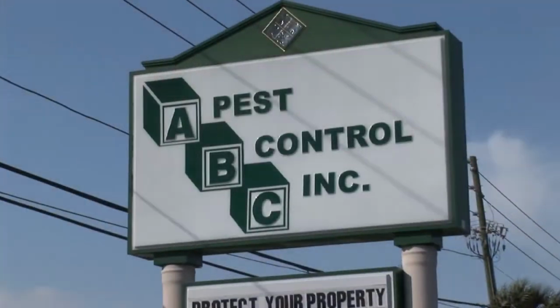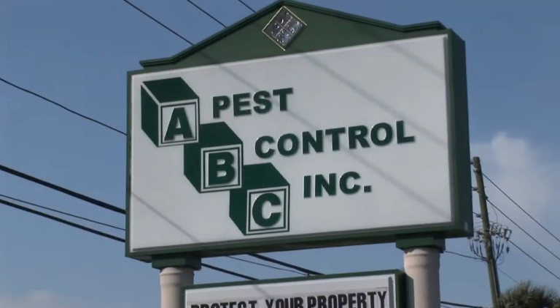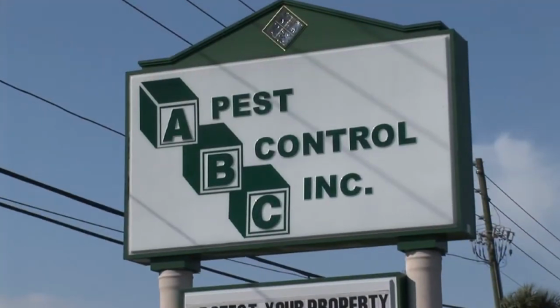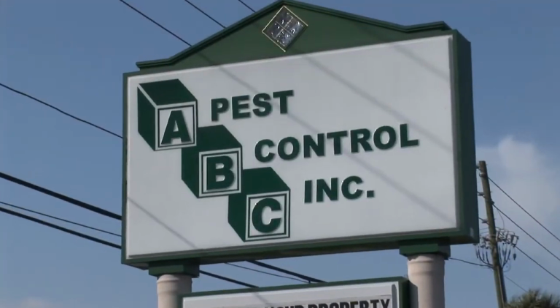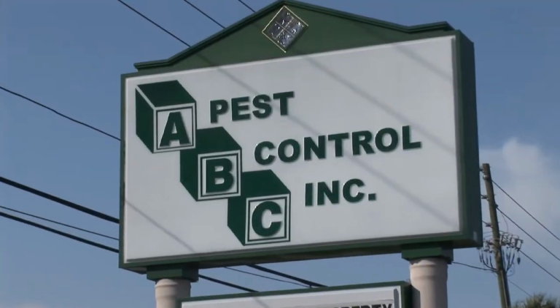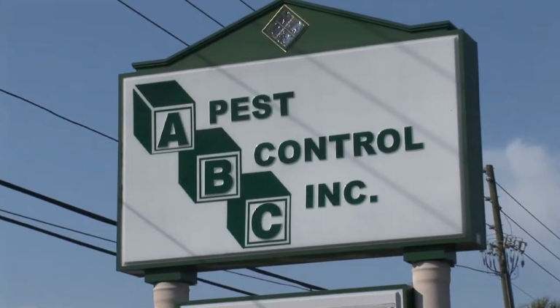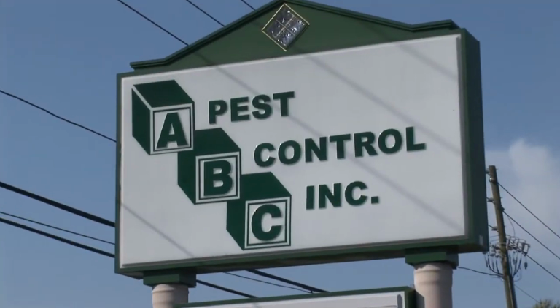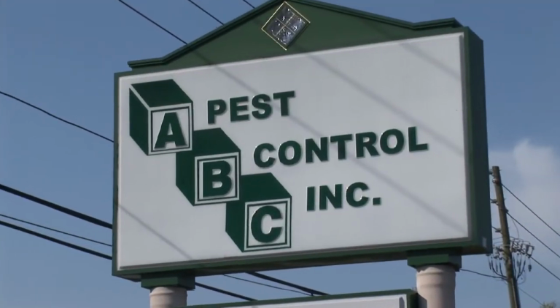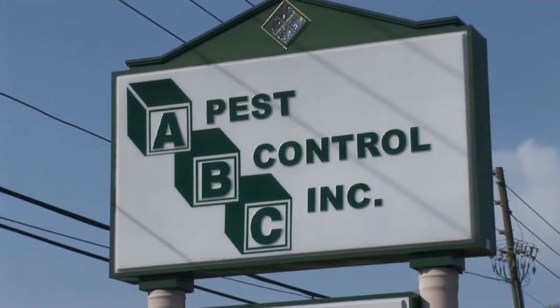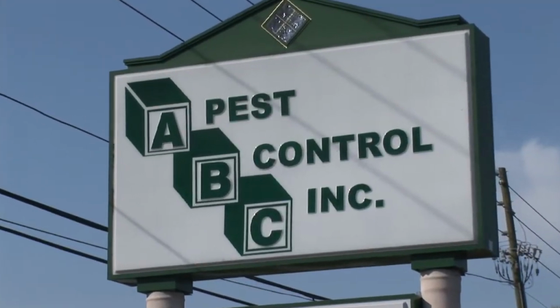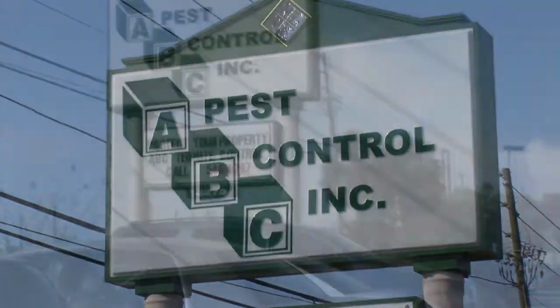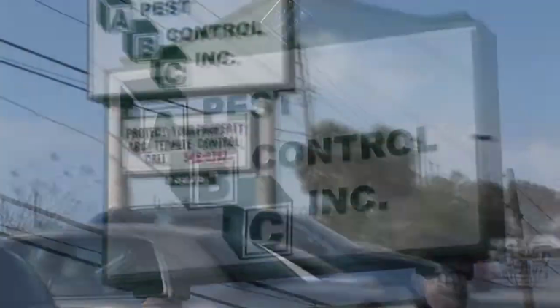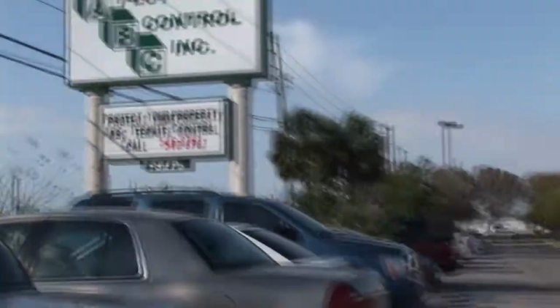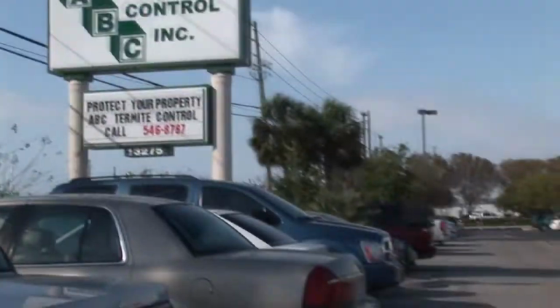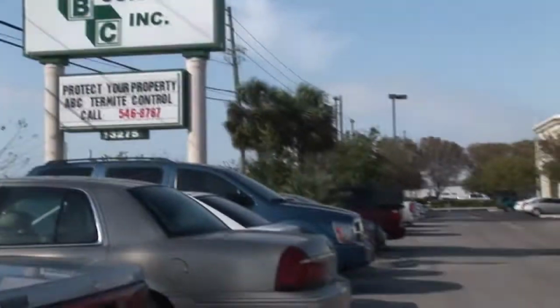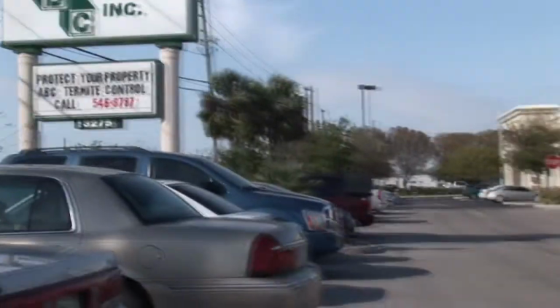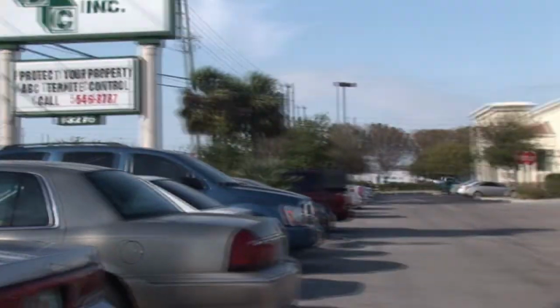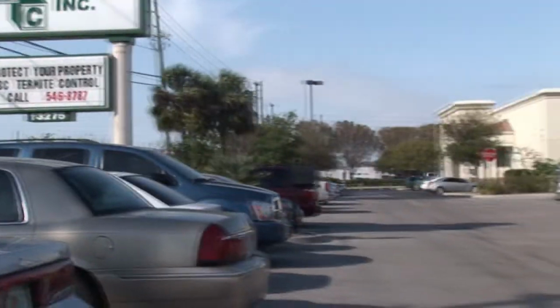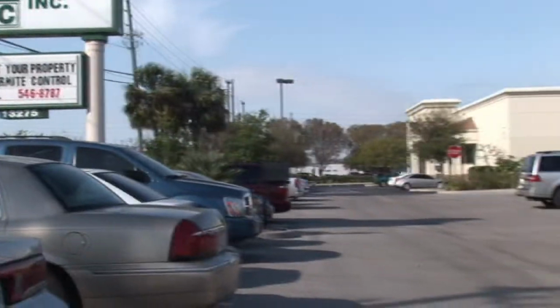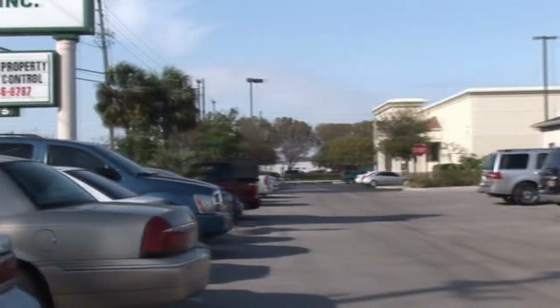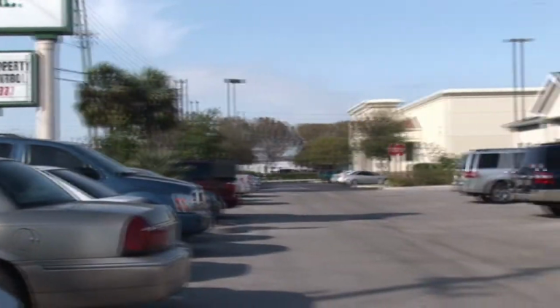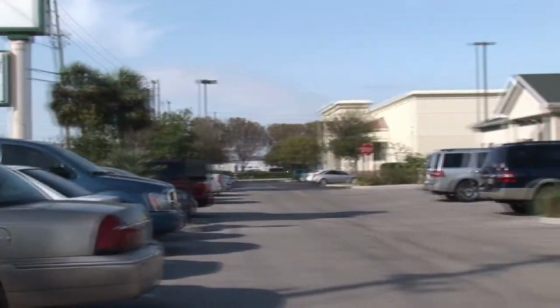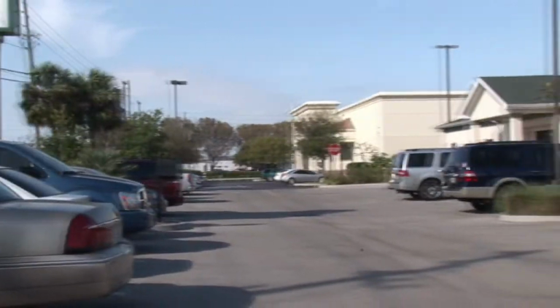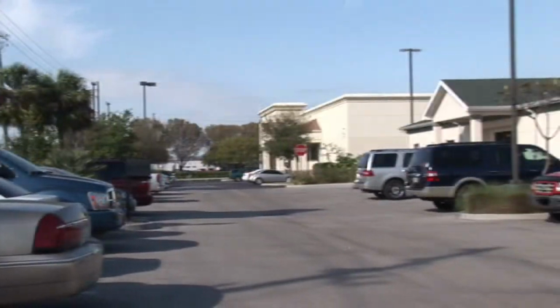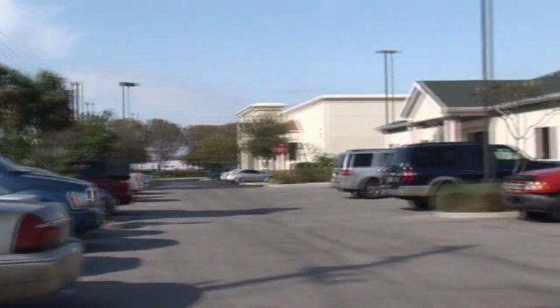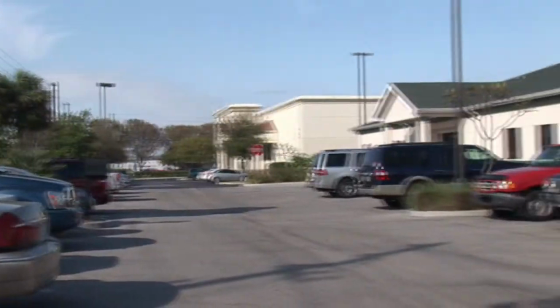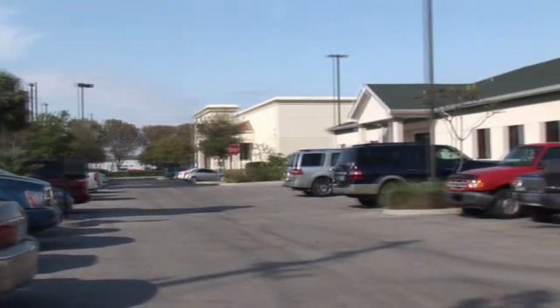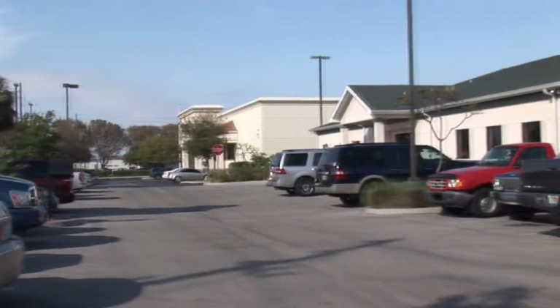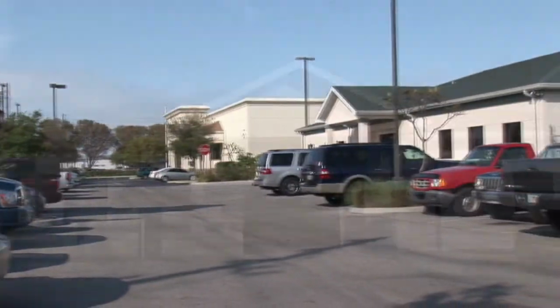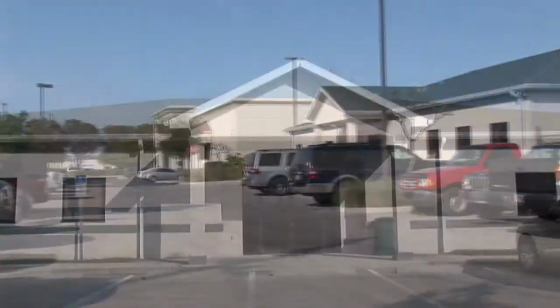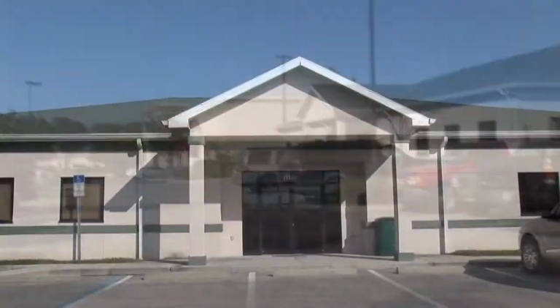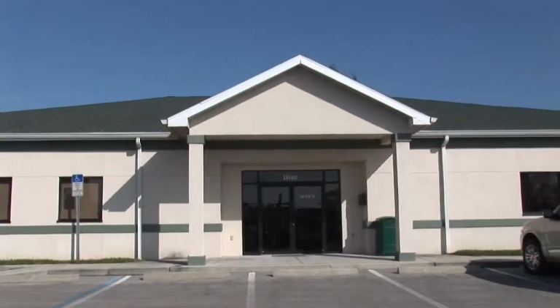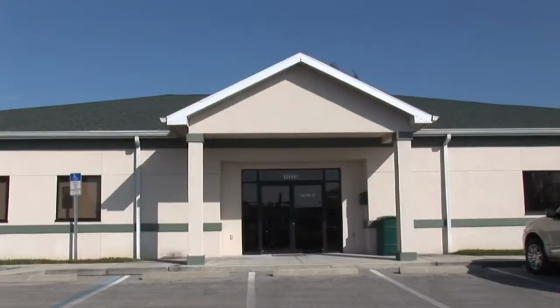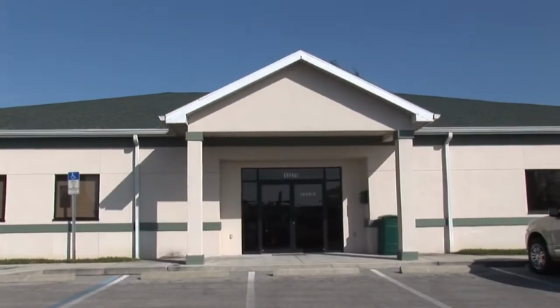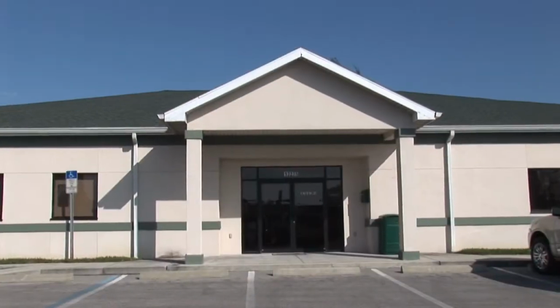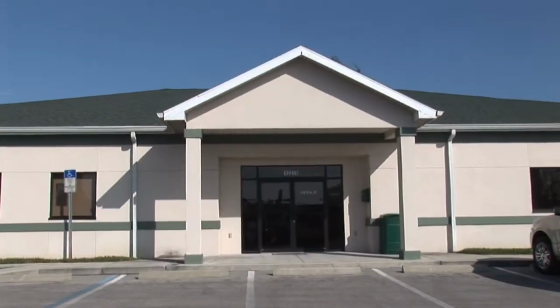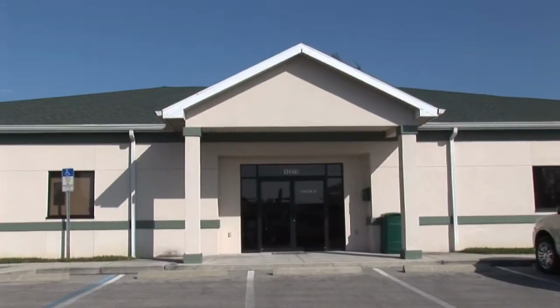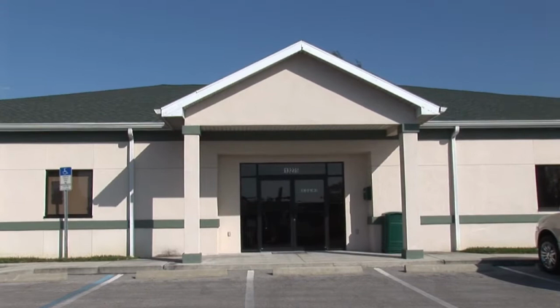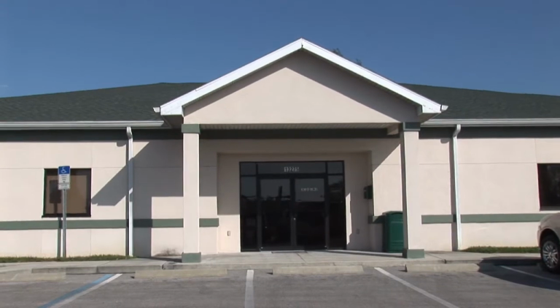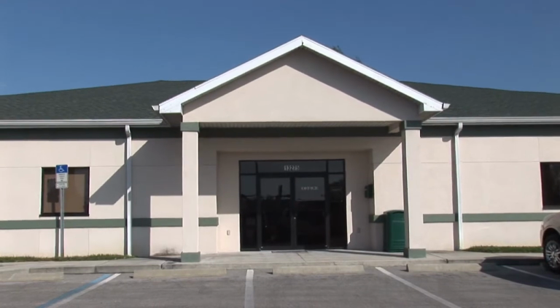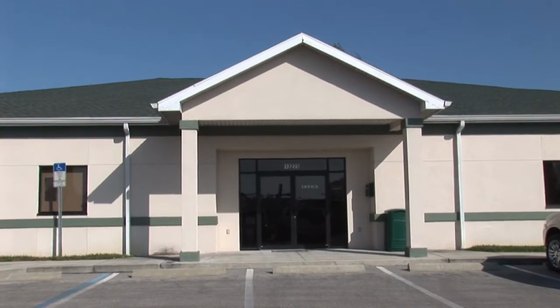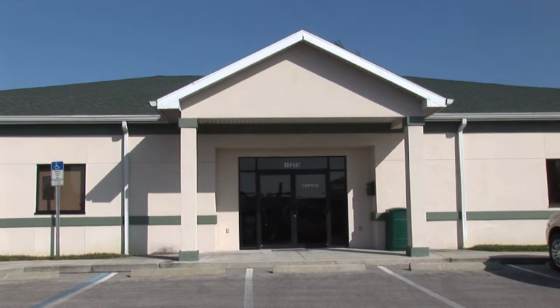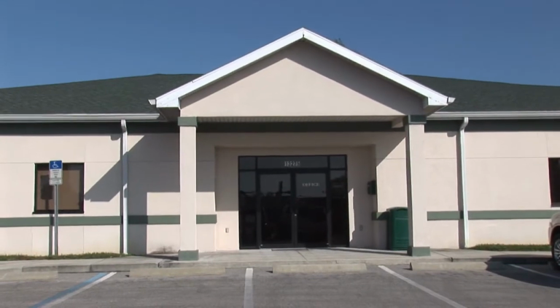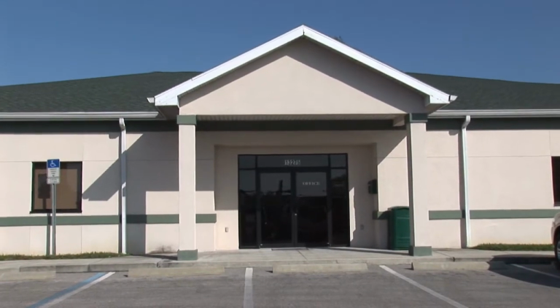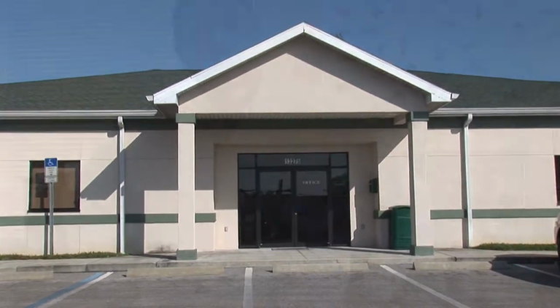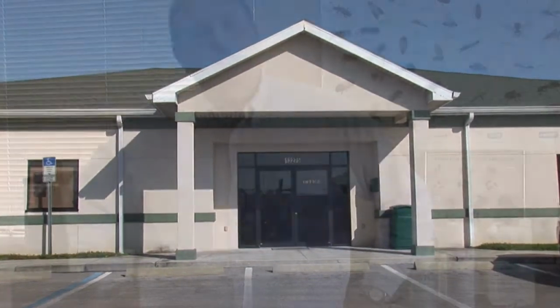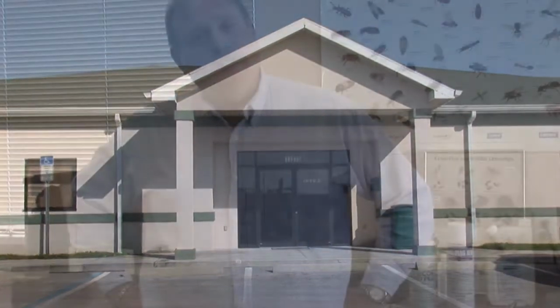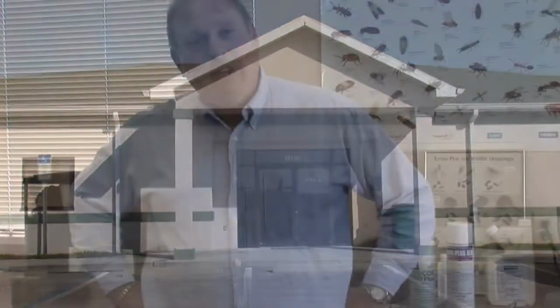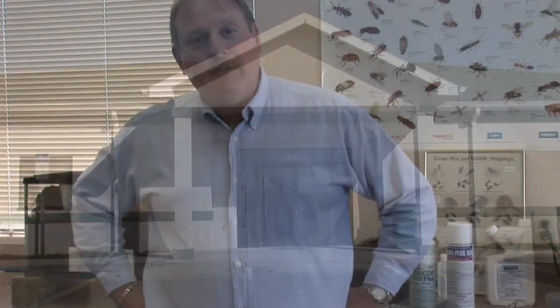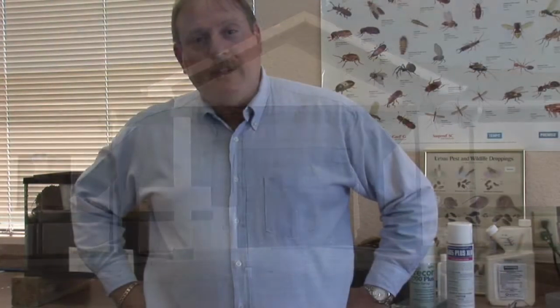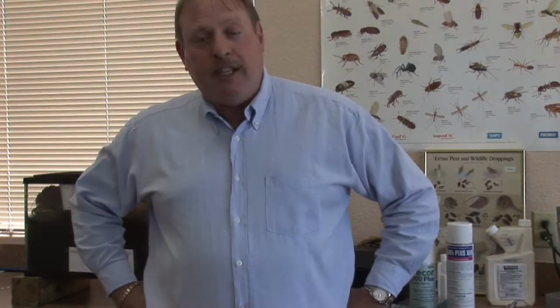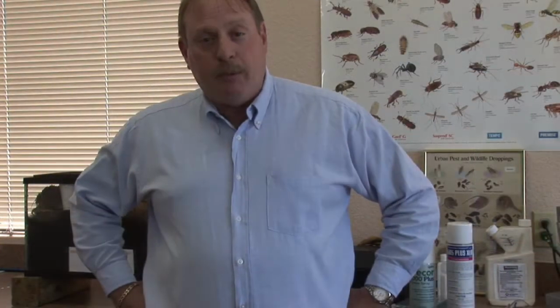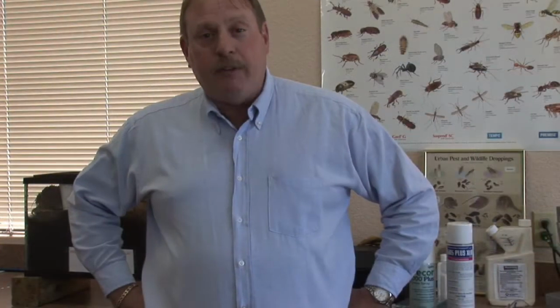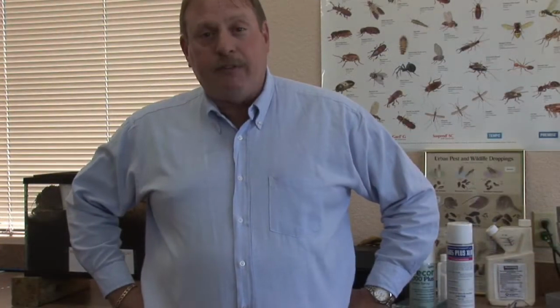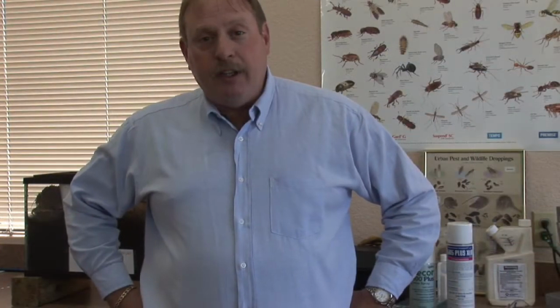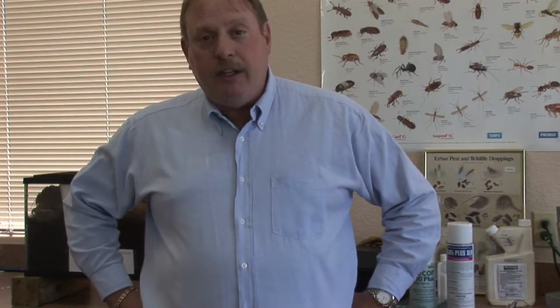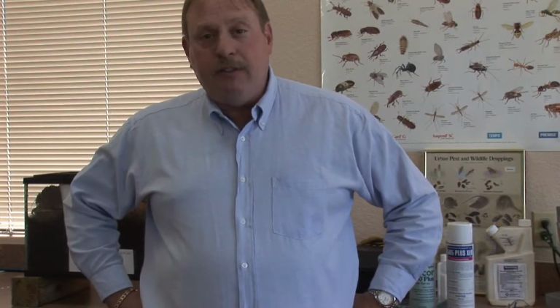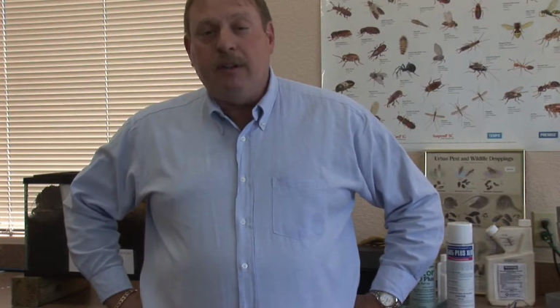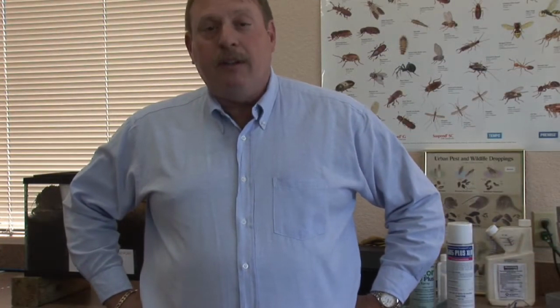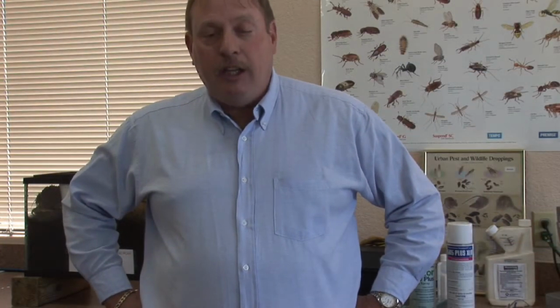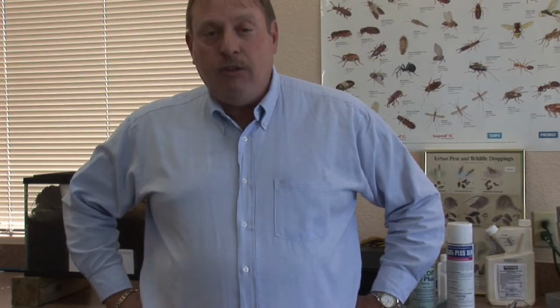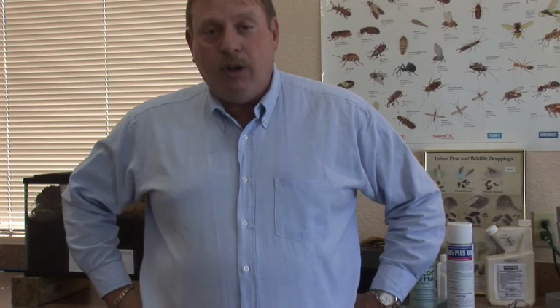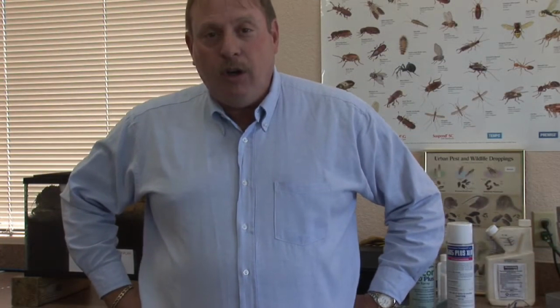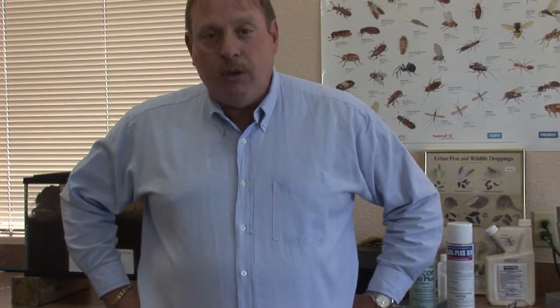Hi friends. I'm Mark Govan here with ABC Pest Control in Largo, Florida. And I've been asked a question: how can you safely get rid of fleas in your home?